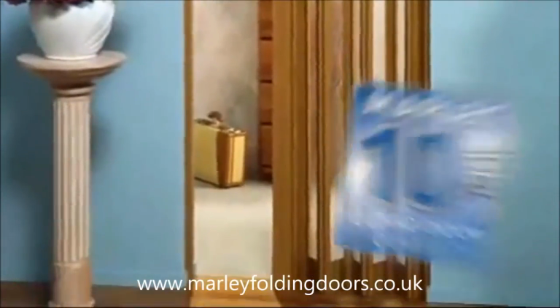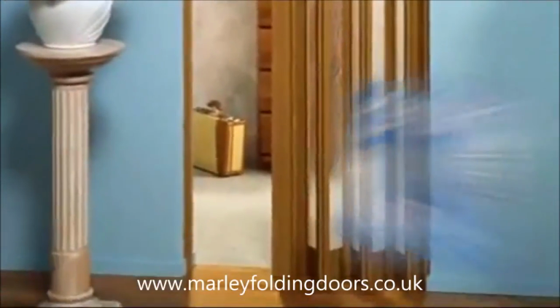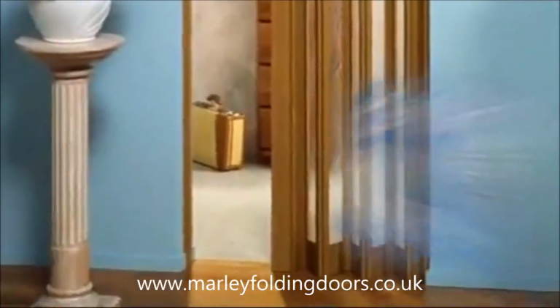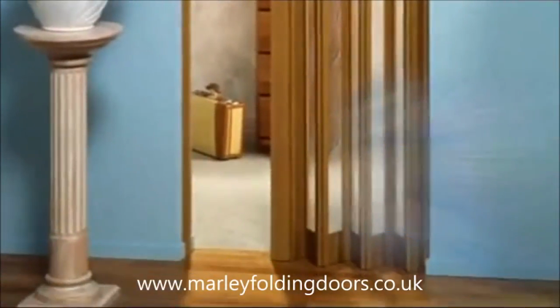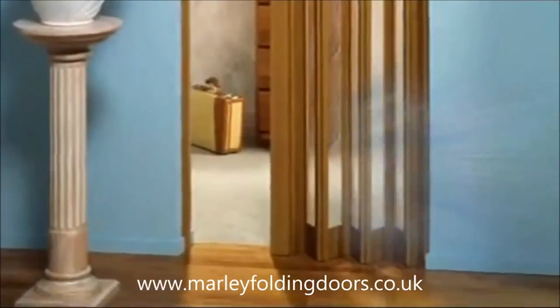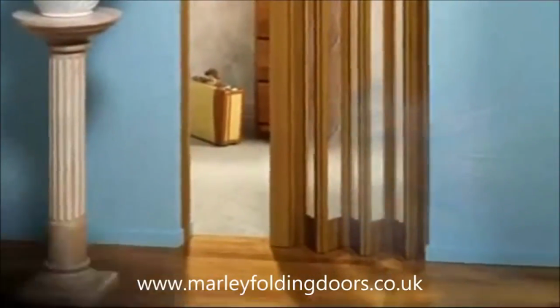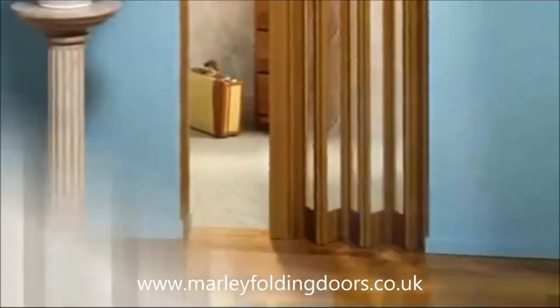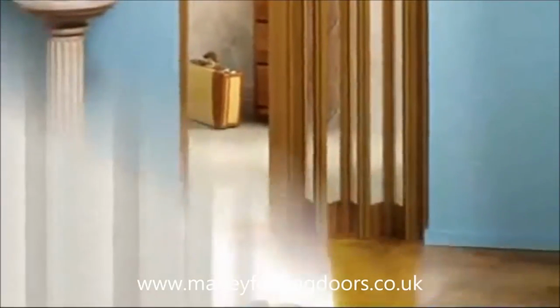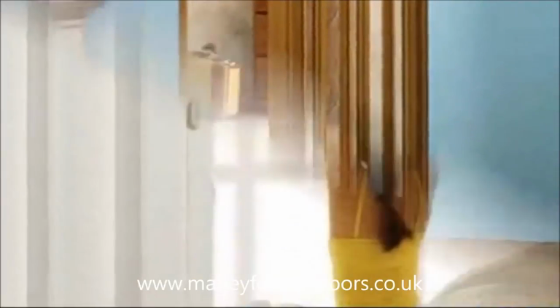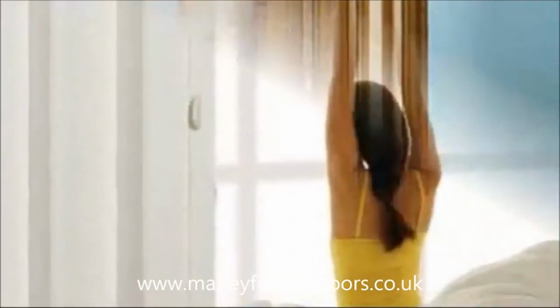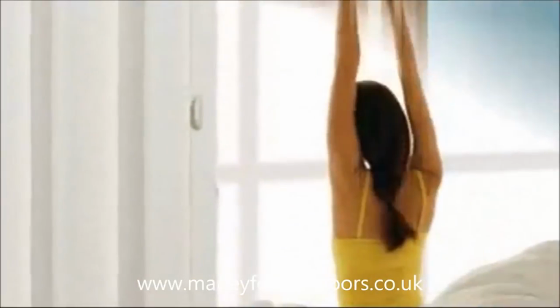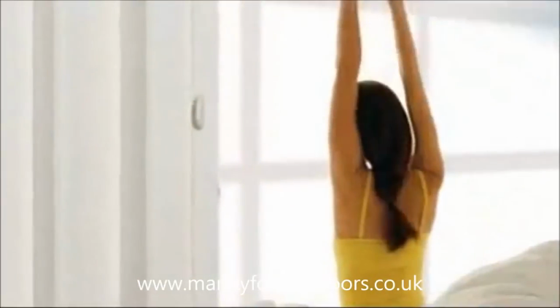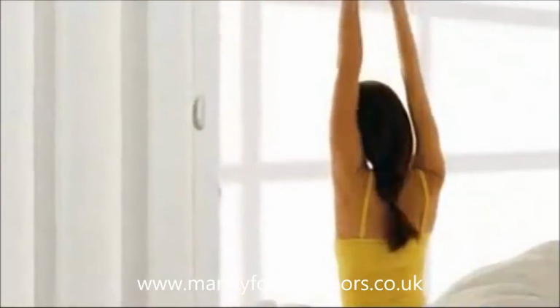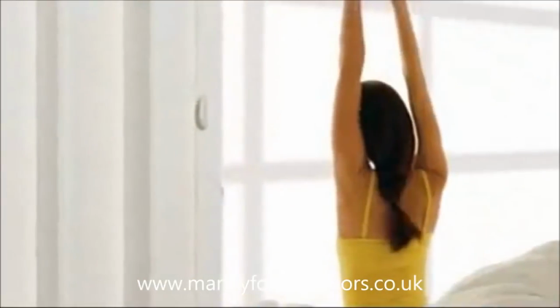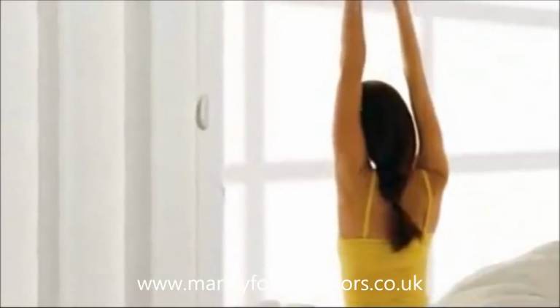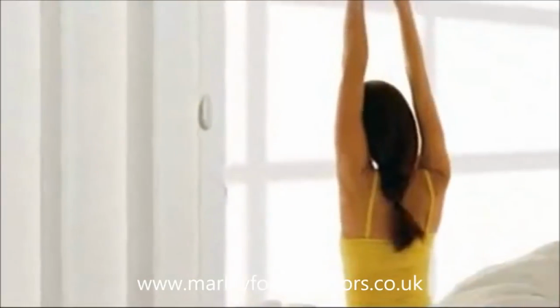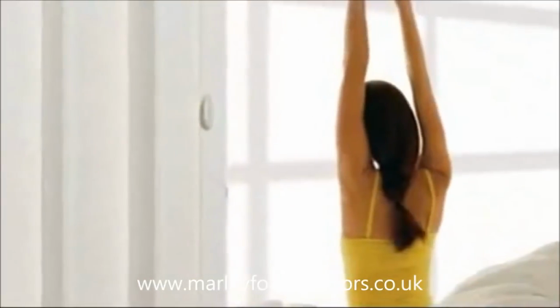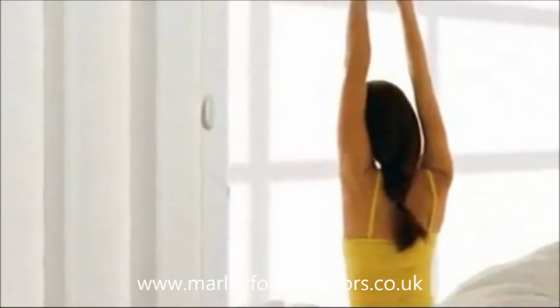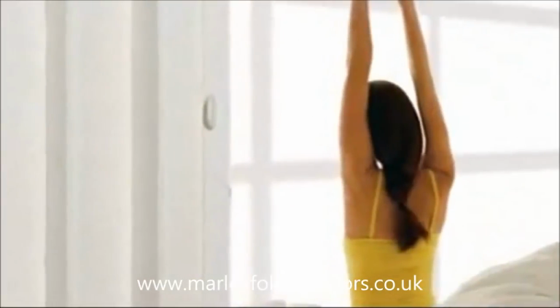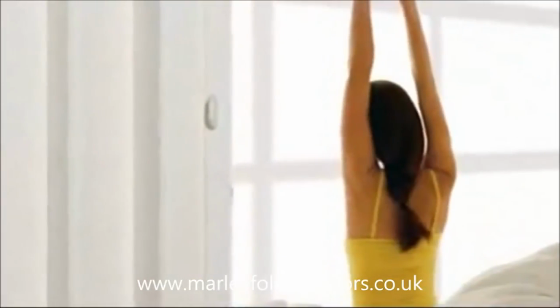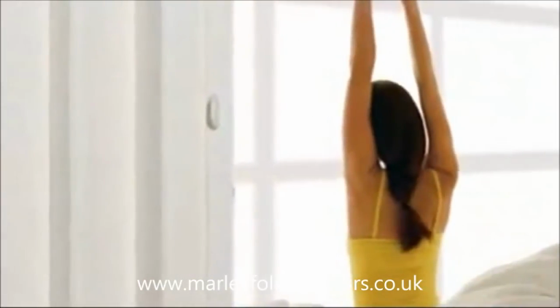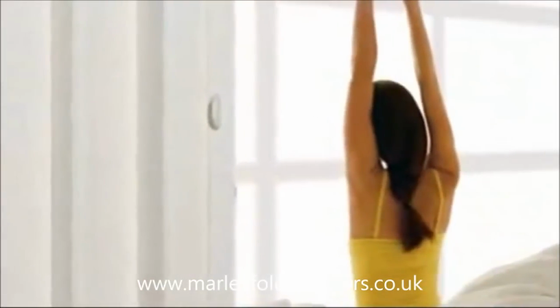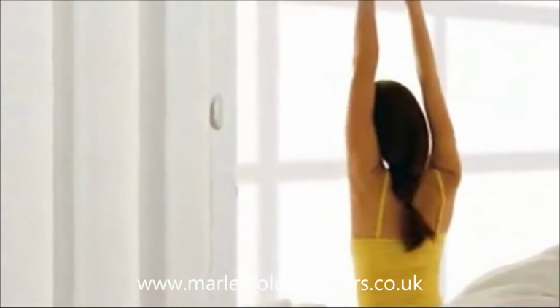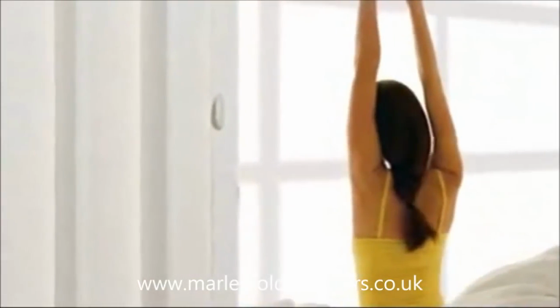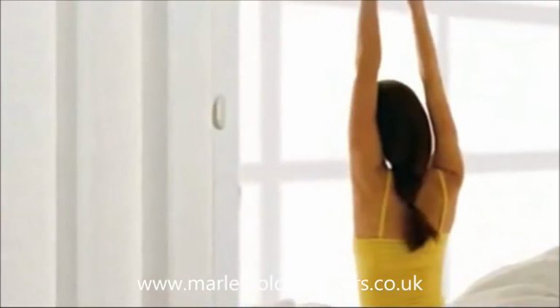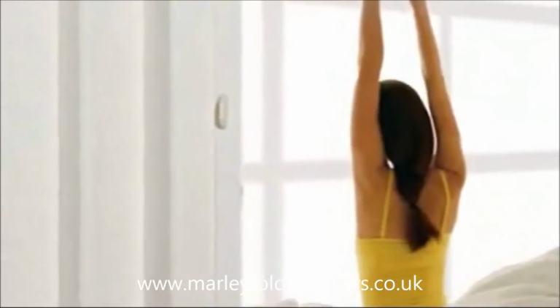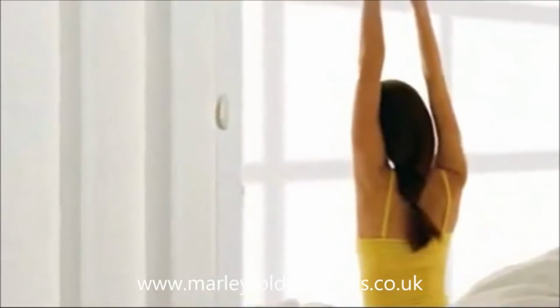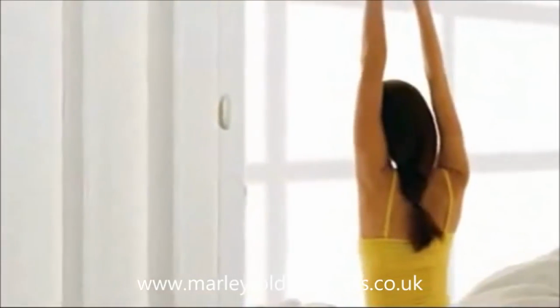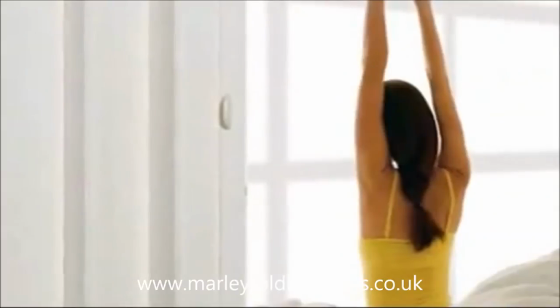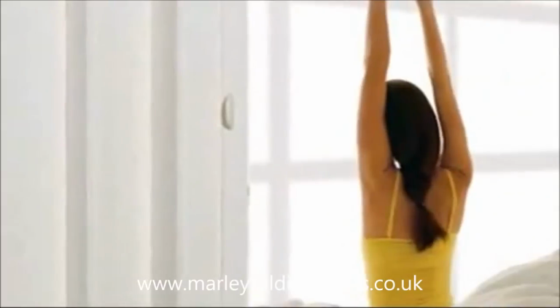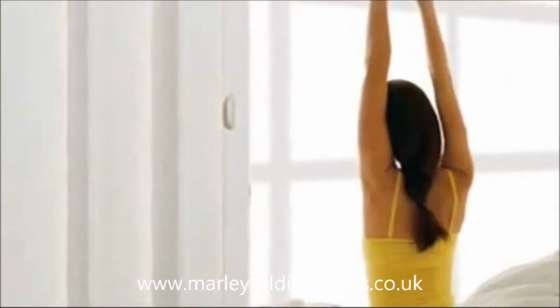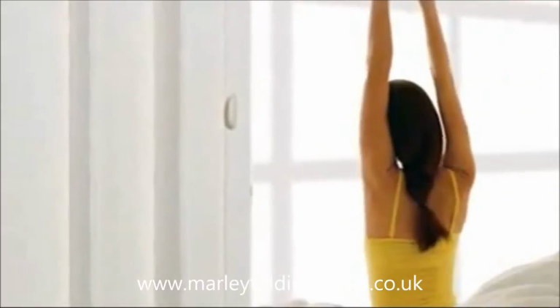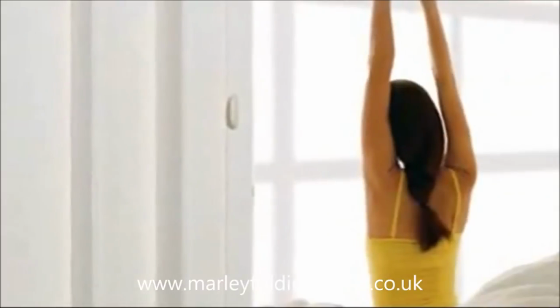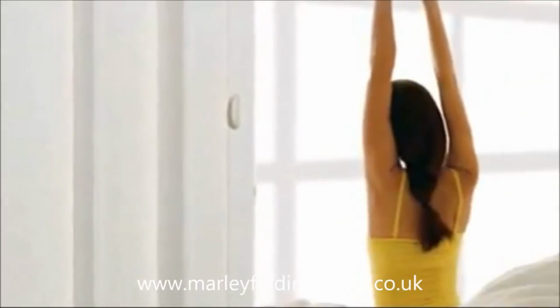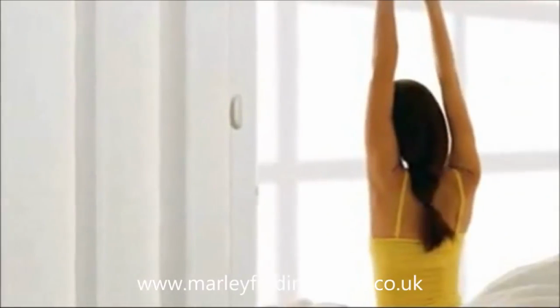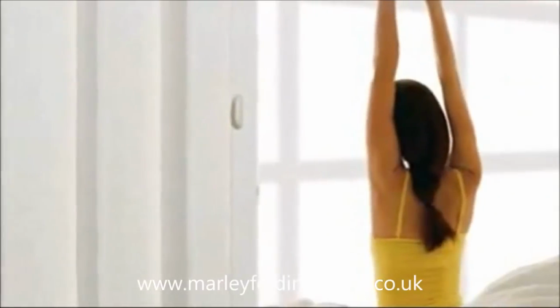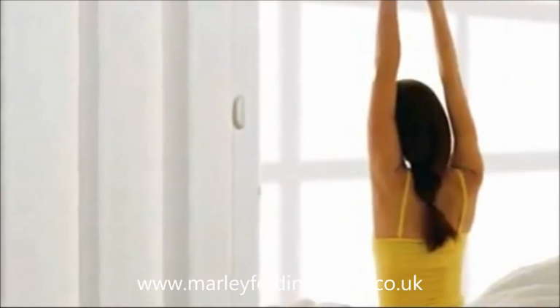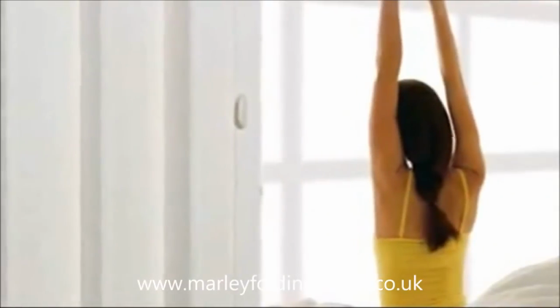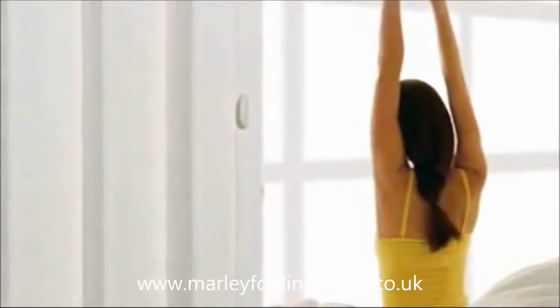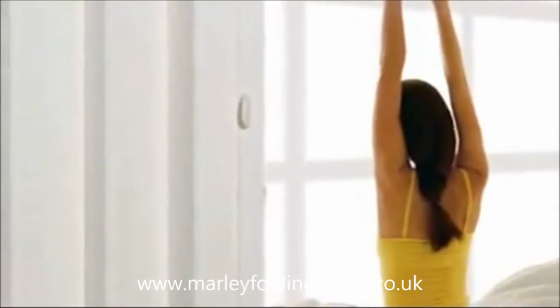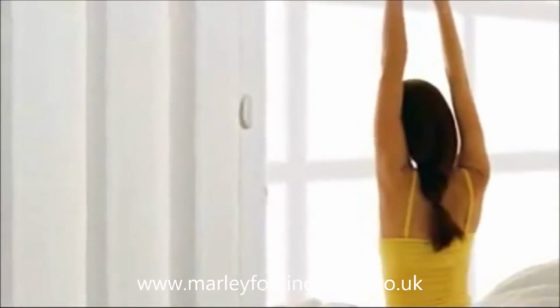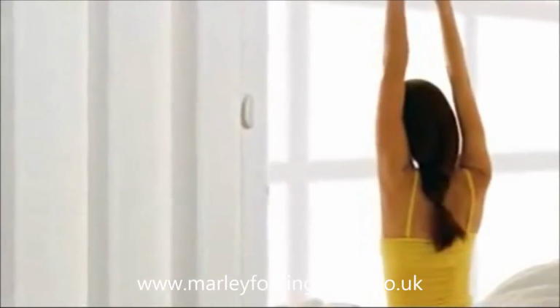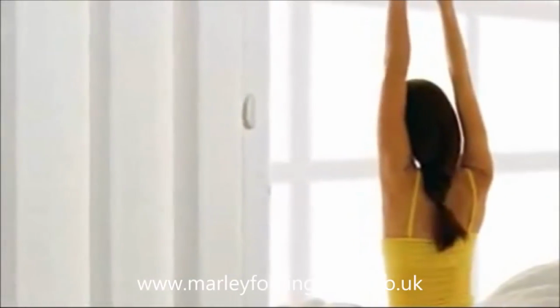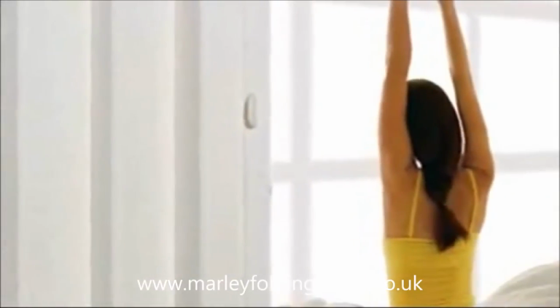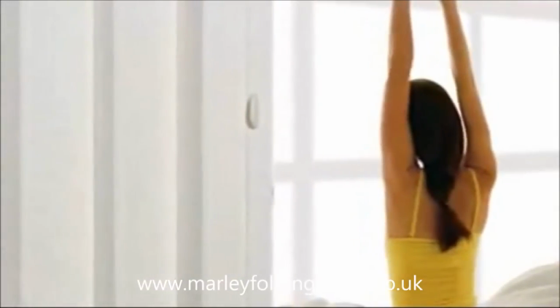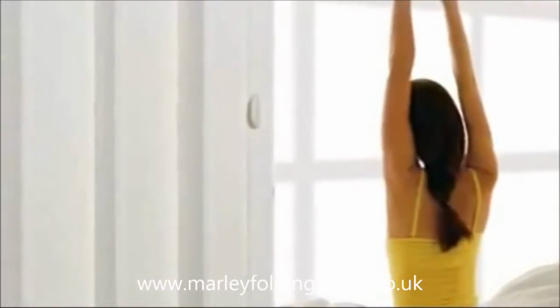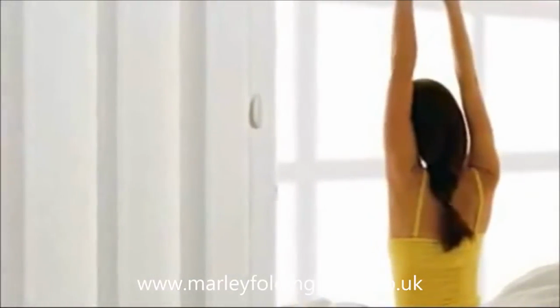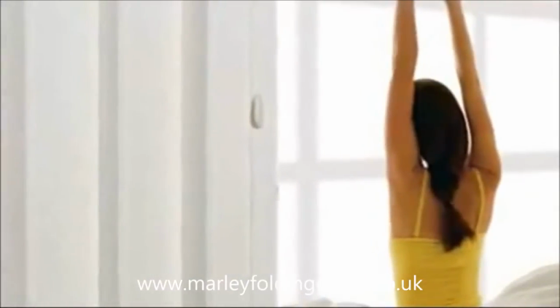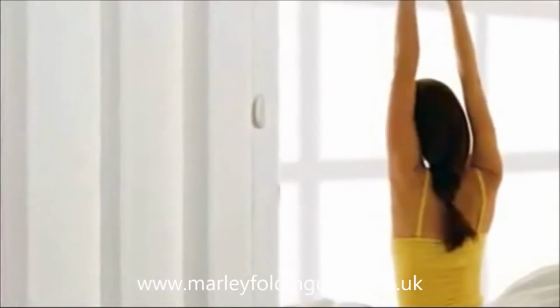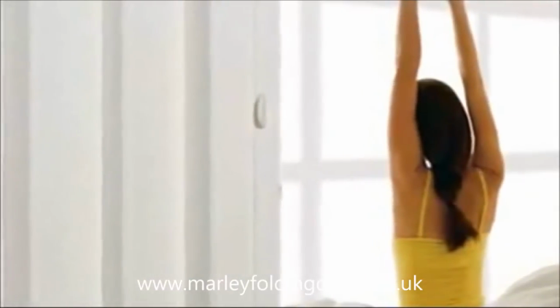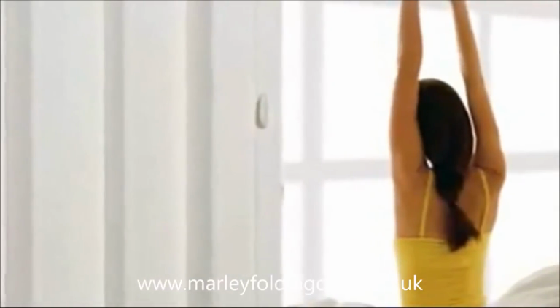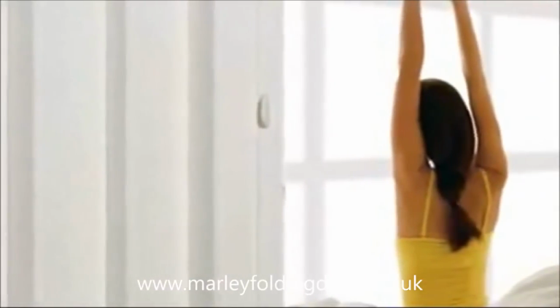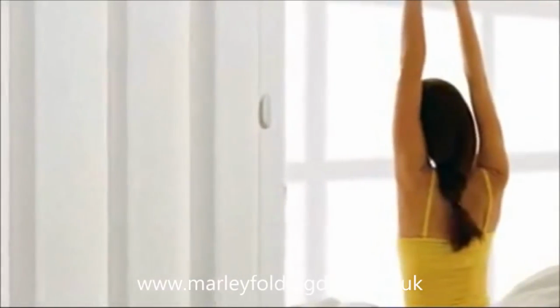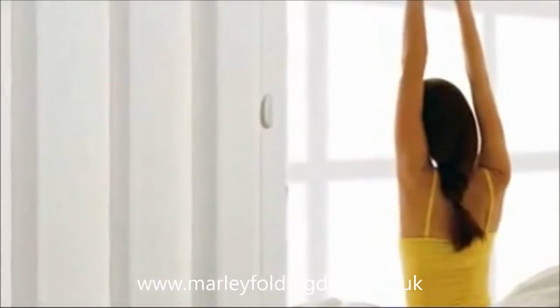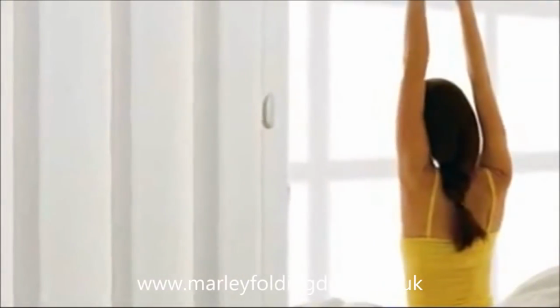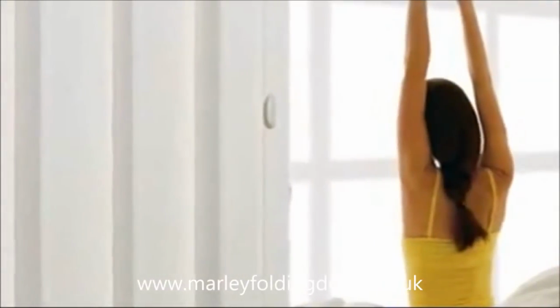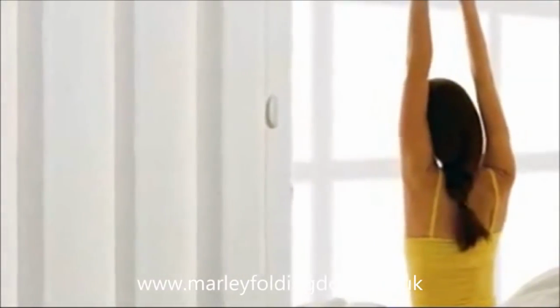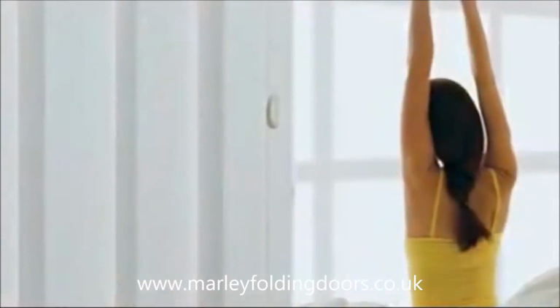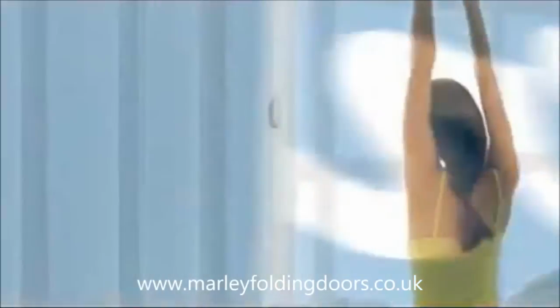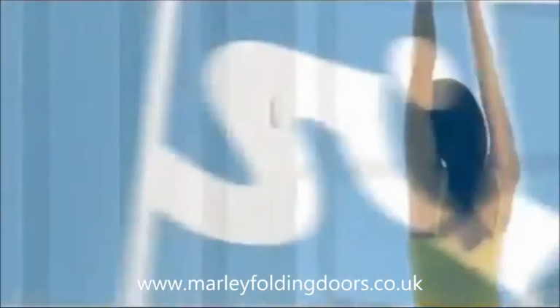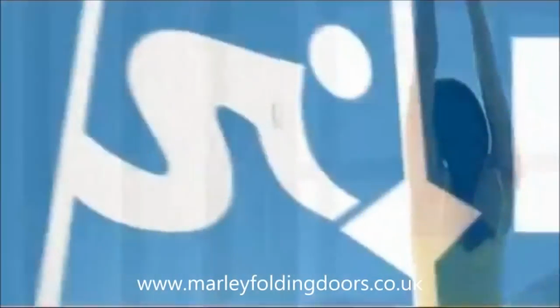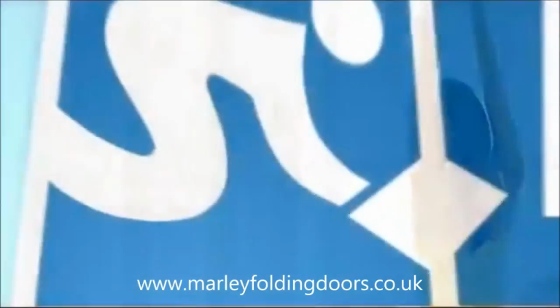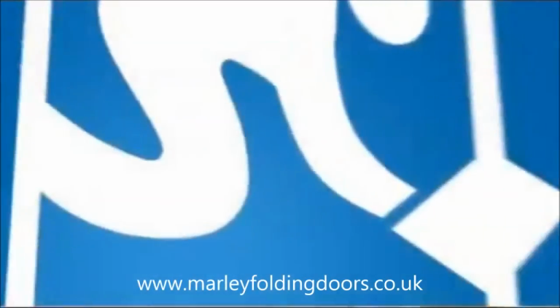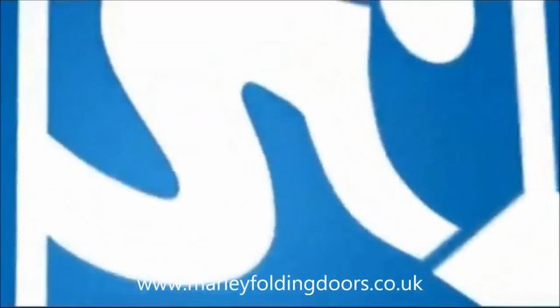Solve your space issues and ask your building supplier about Marley folding doors. Do it with Marley!